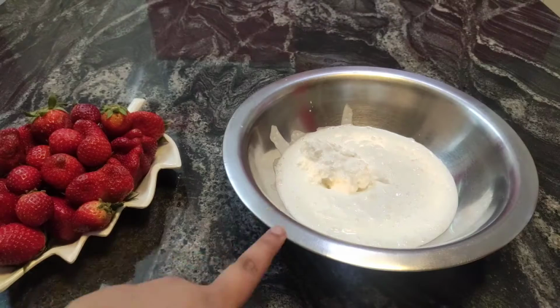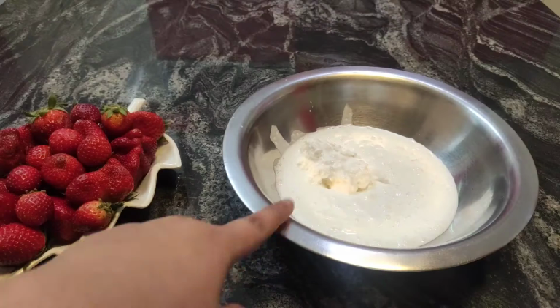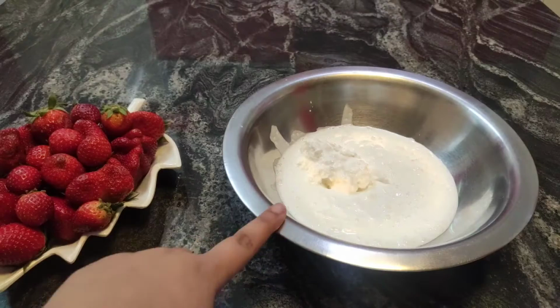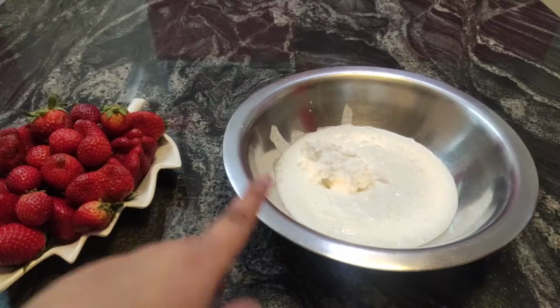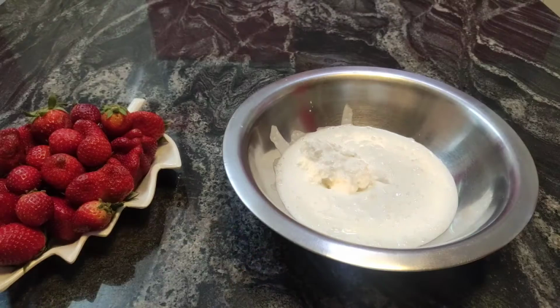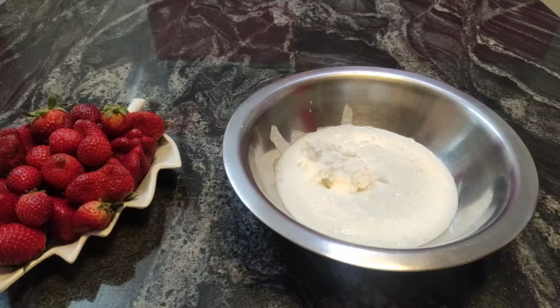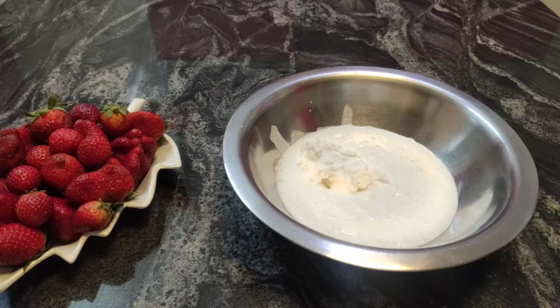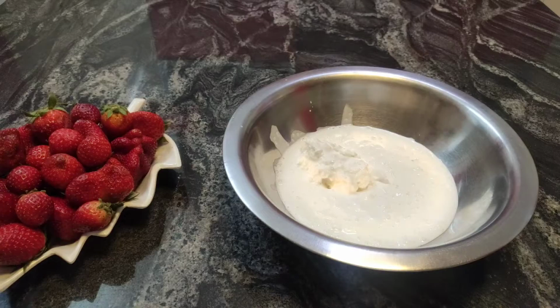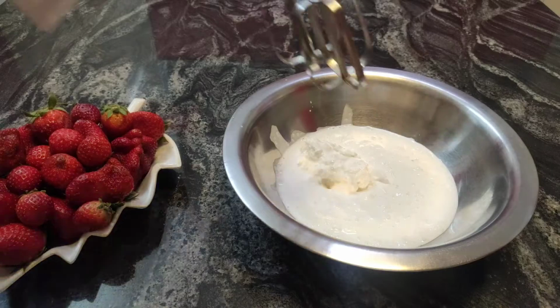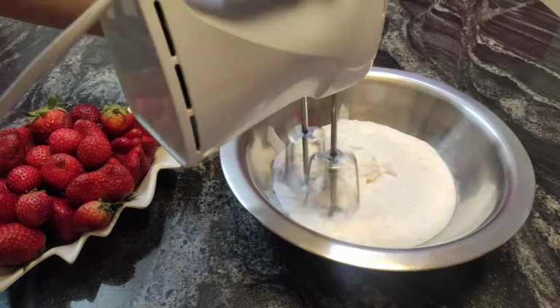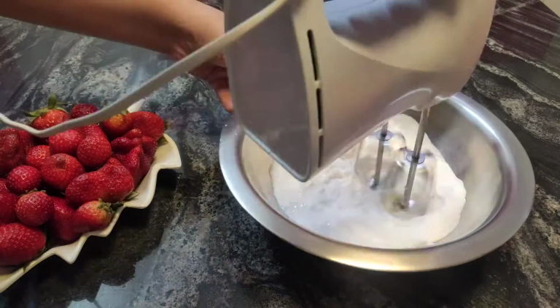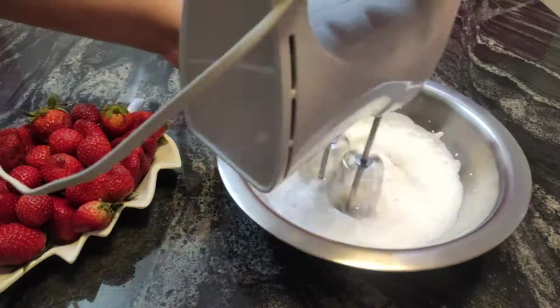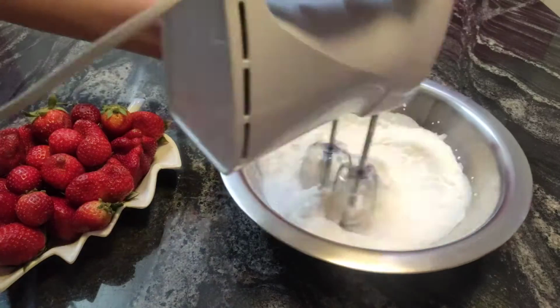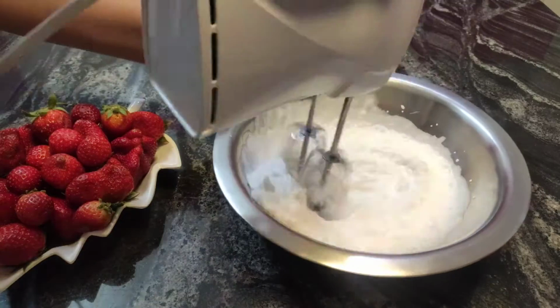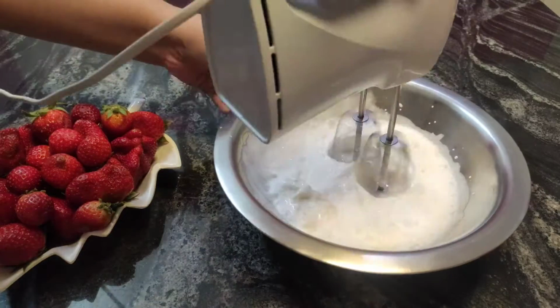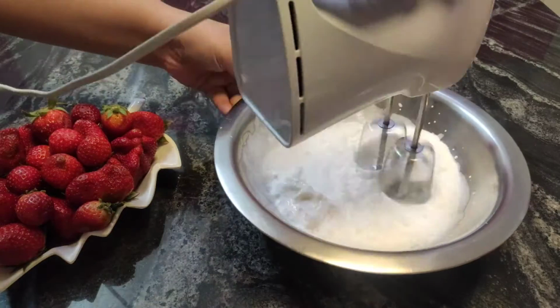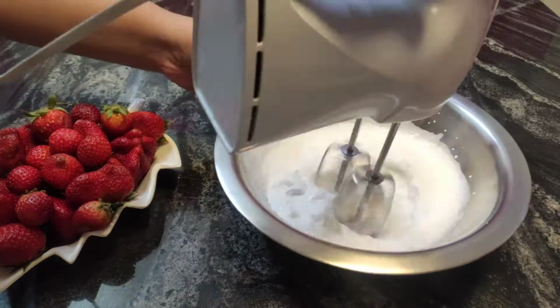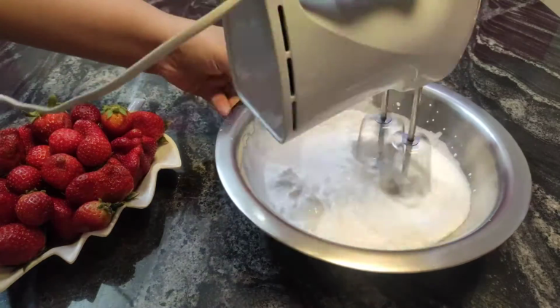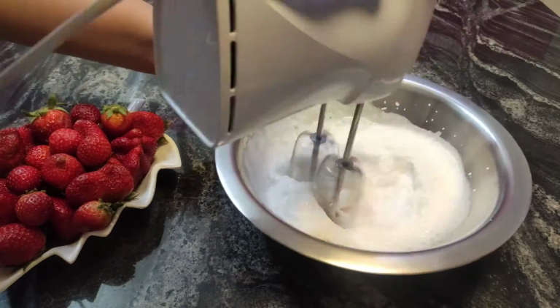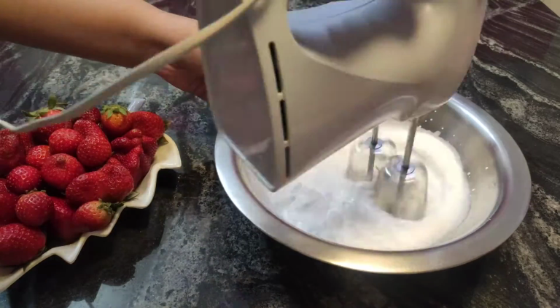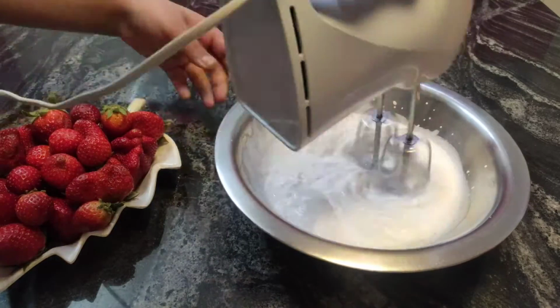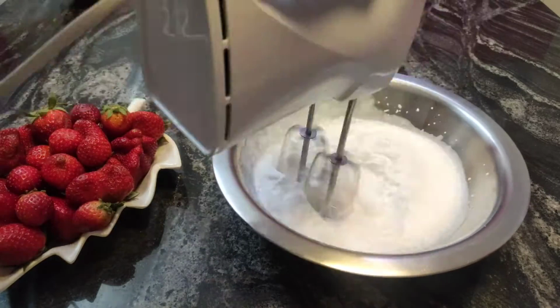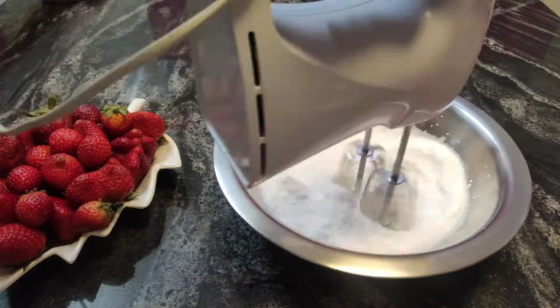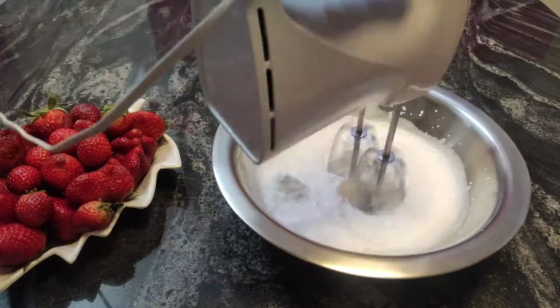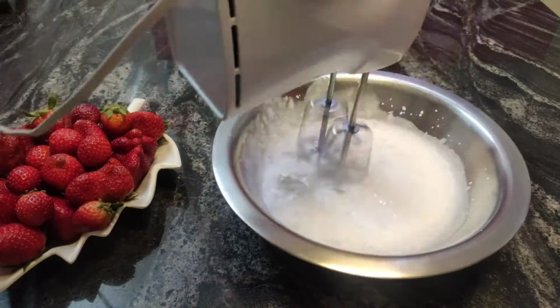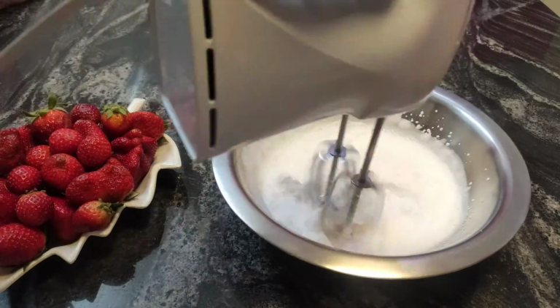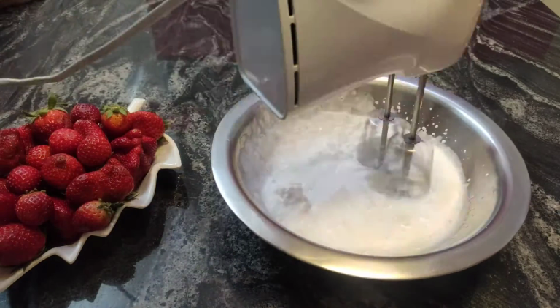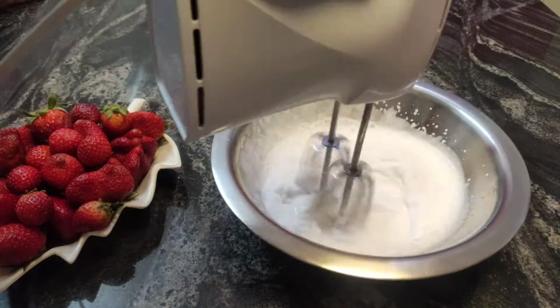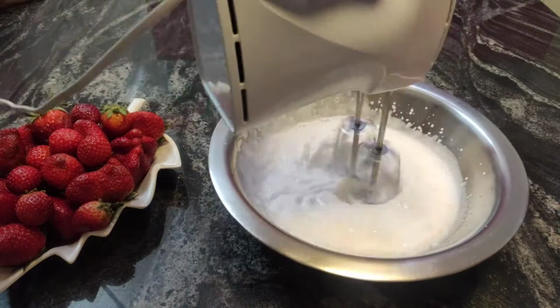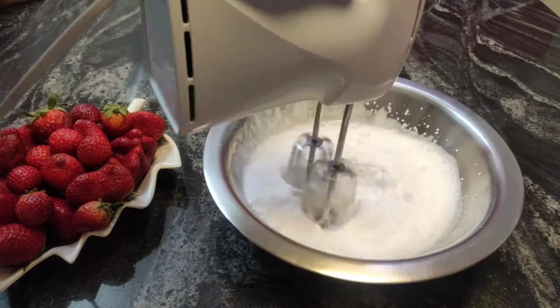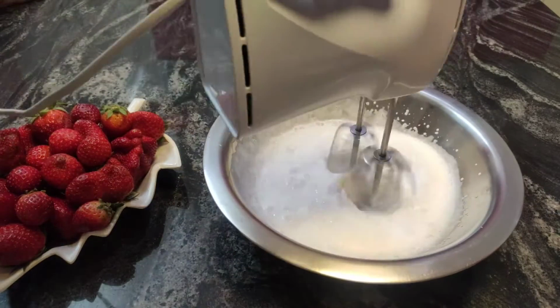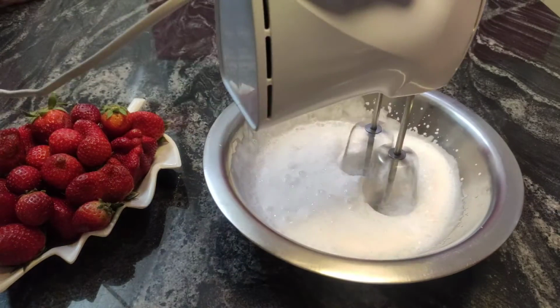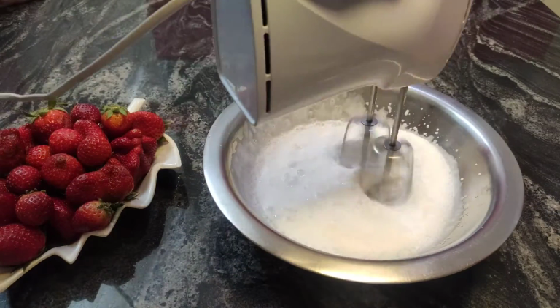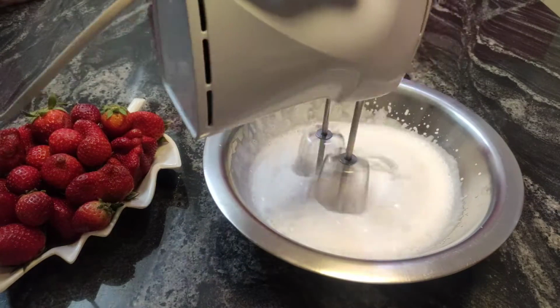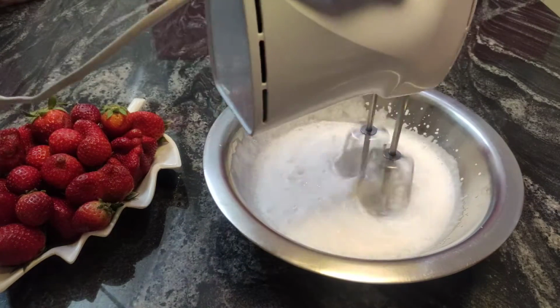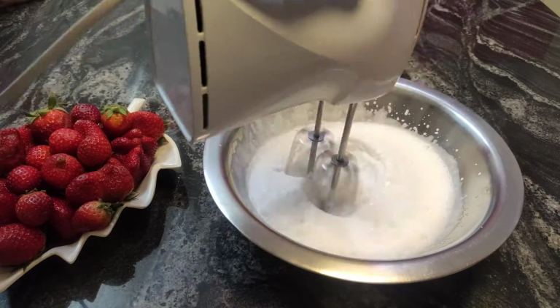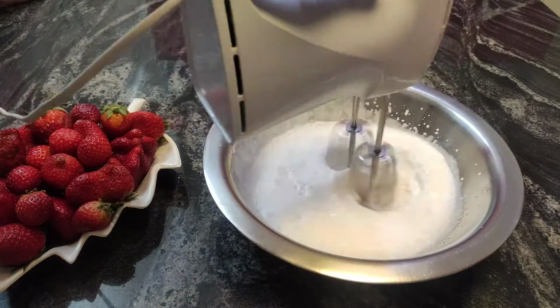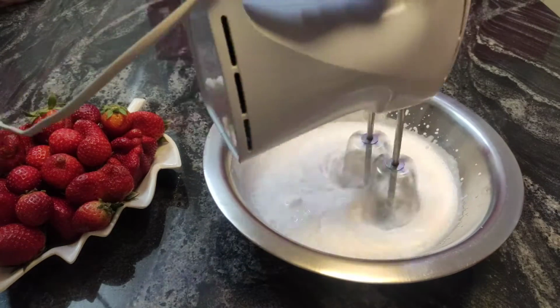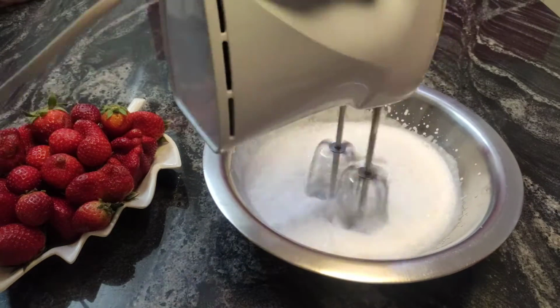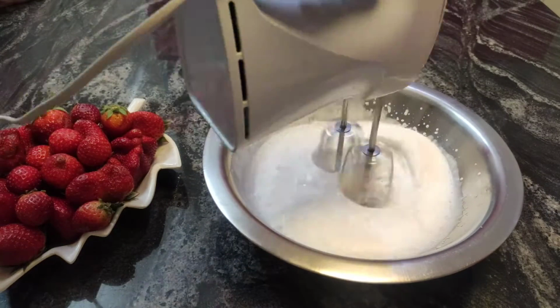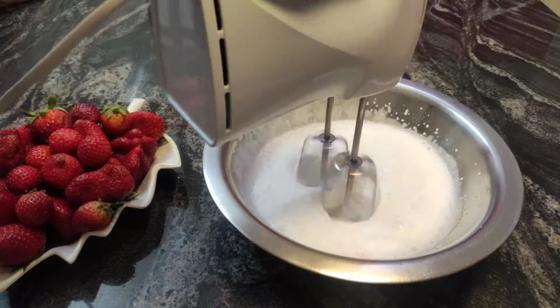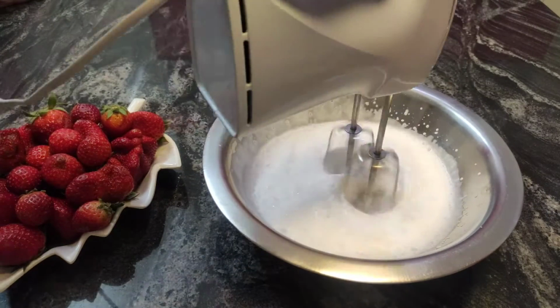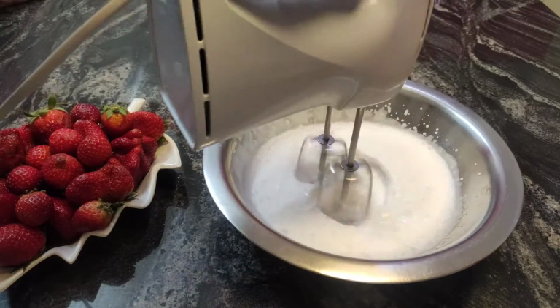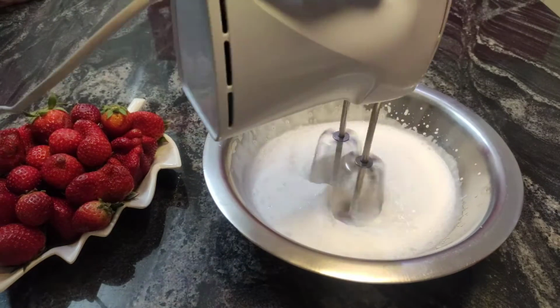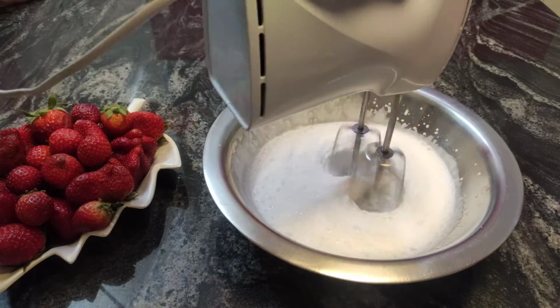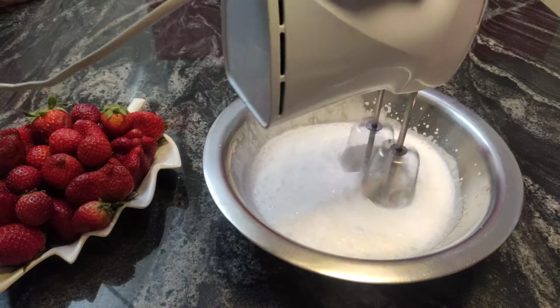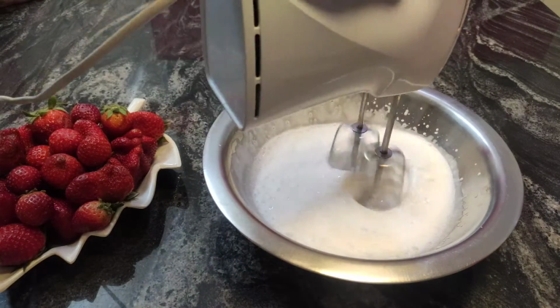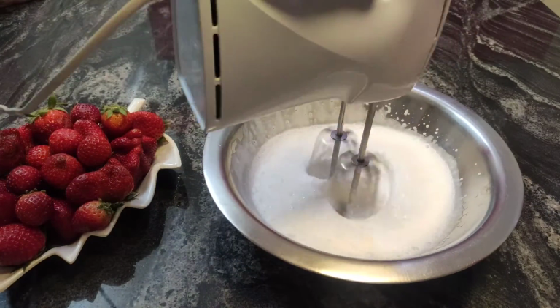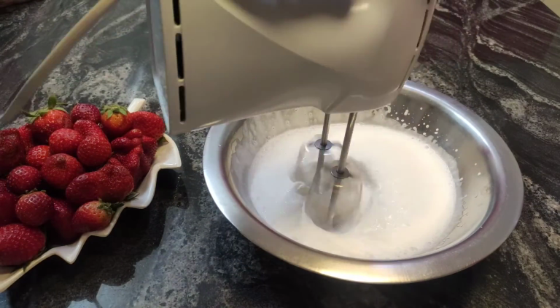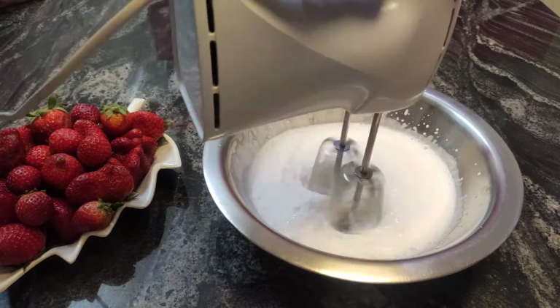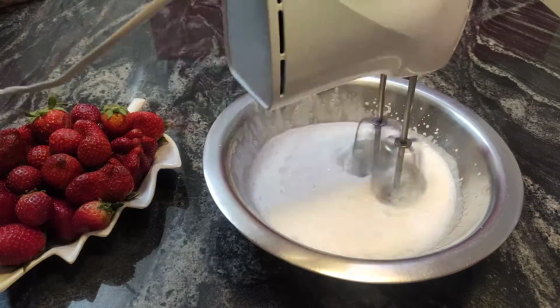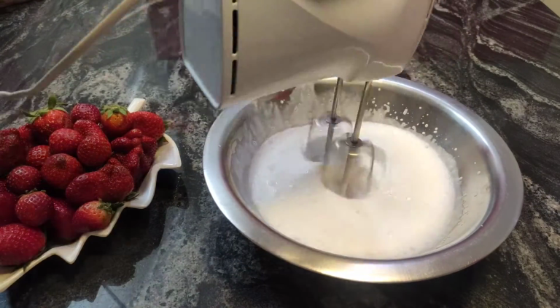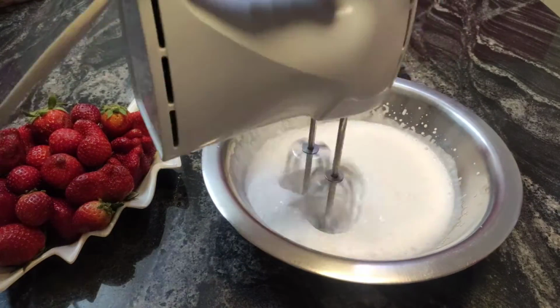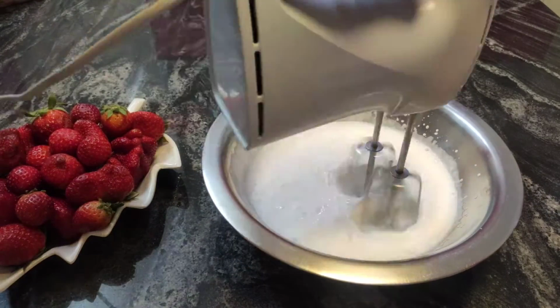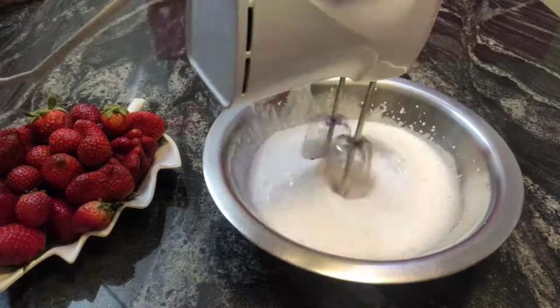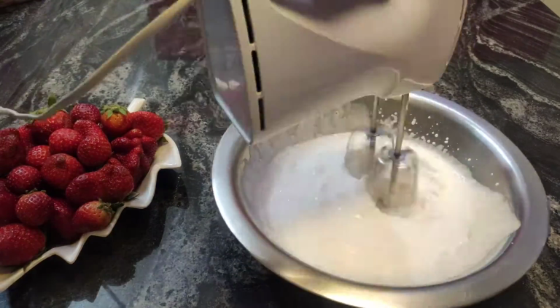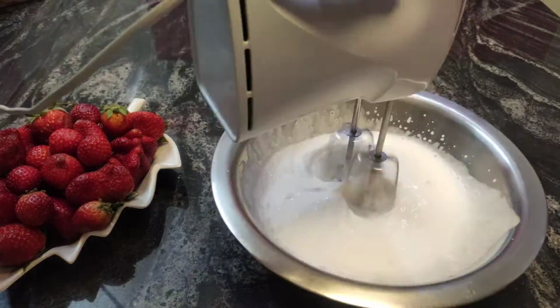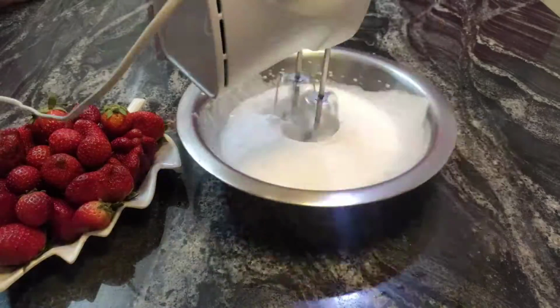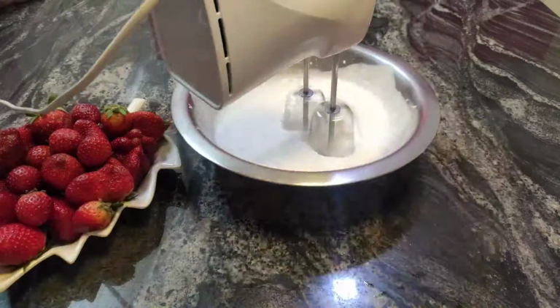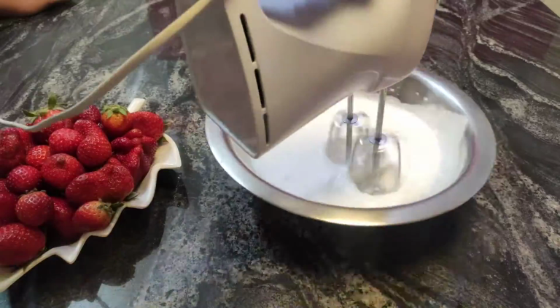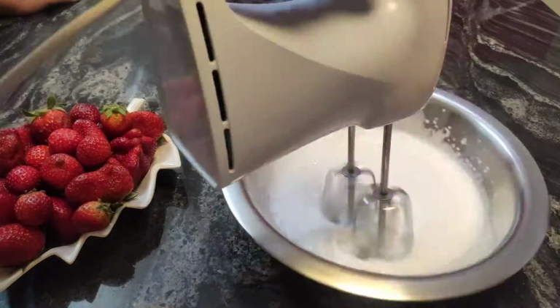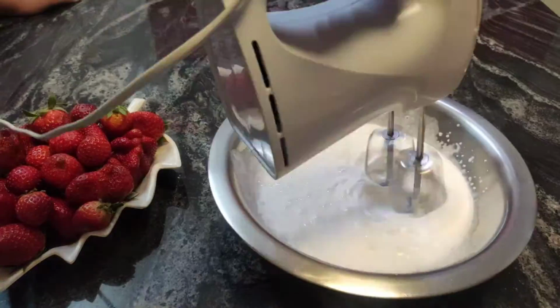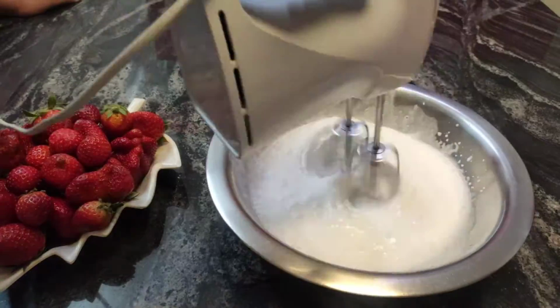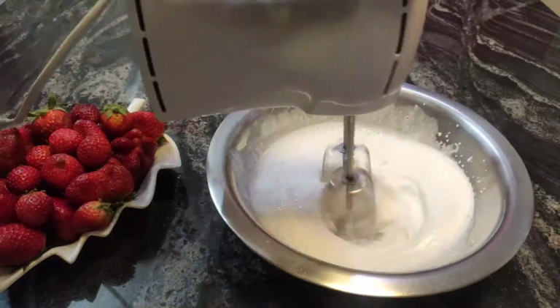Then you're going to whip up about half a cup of semi-liquid heavy whipping cream until soft peaks form.